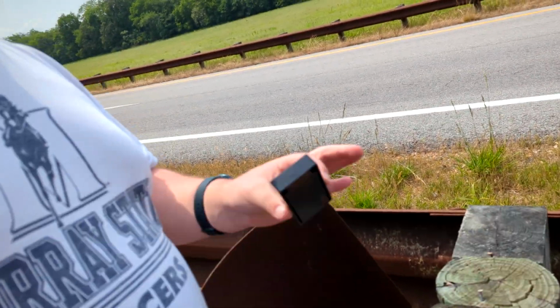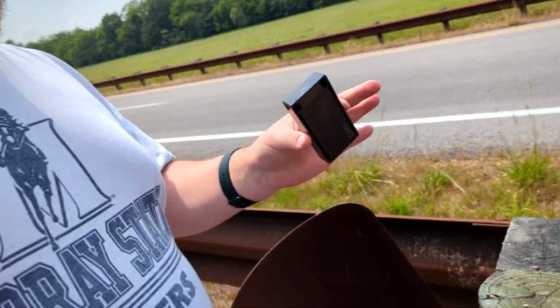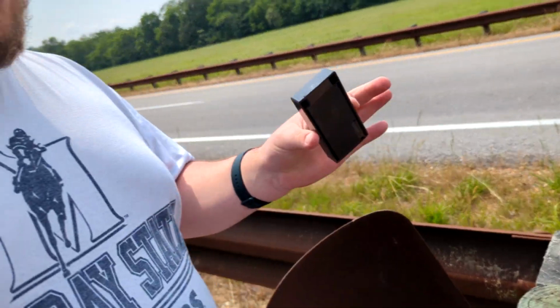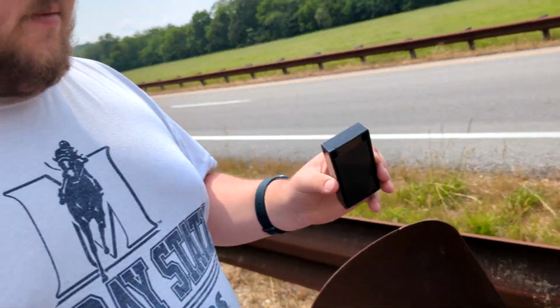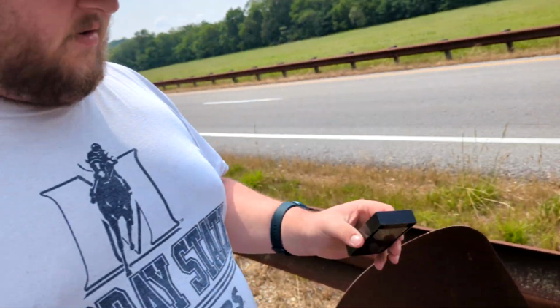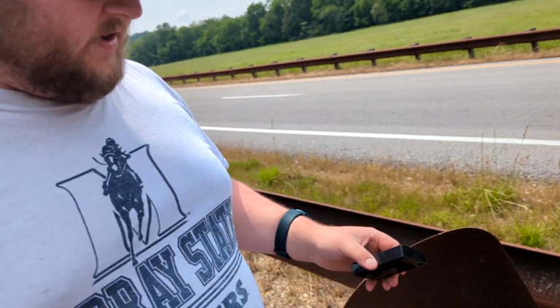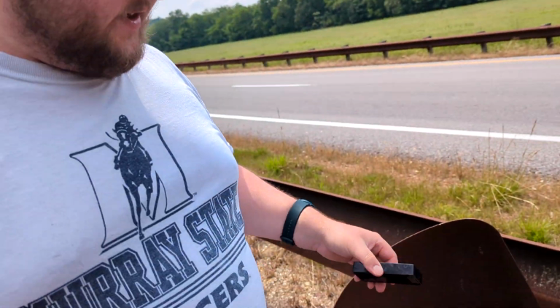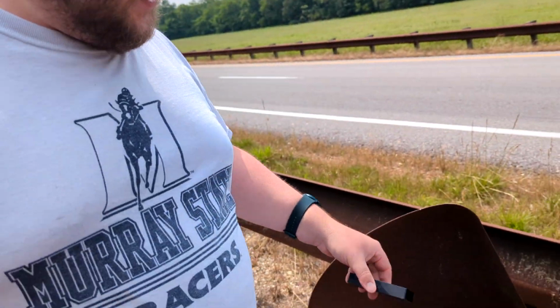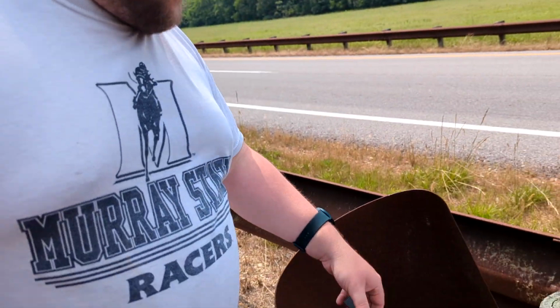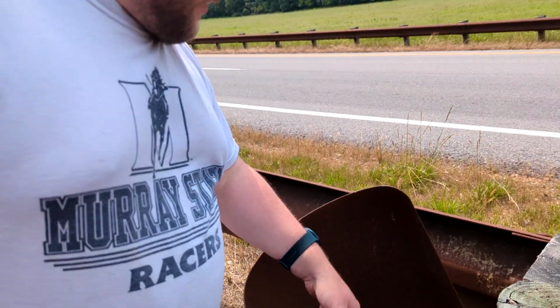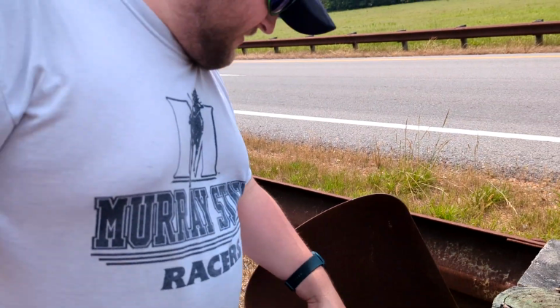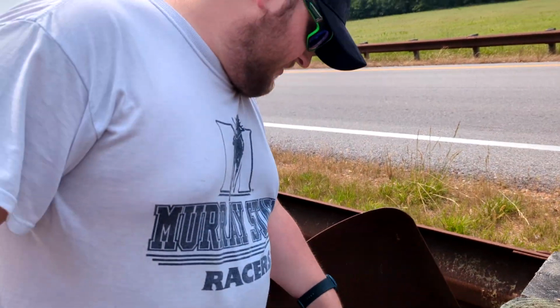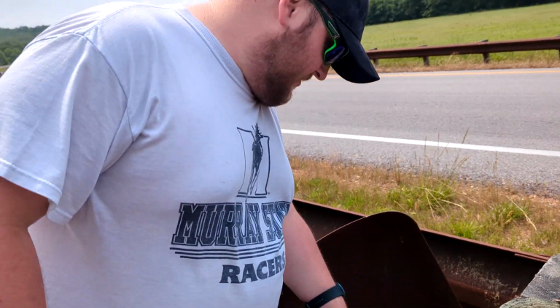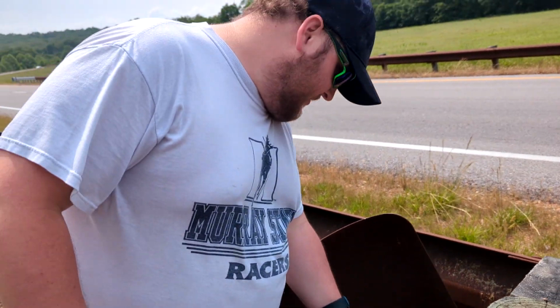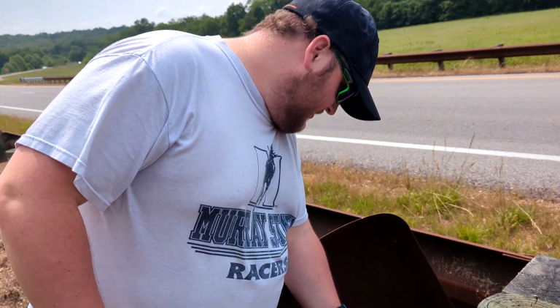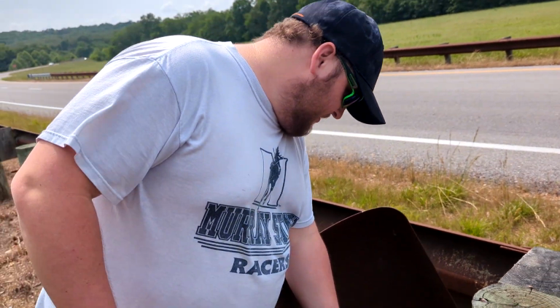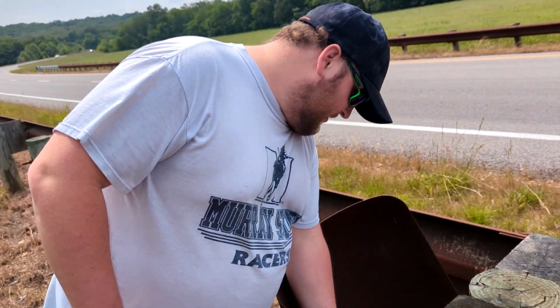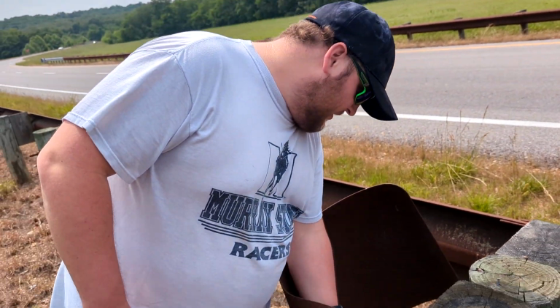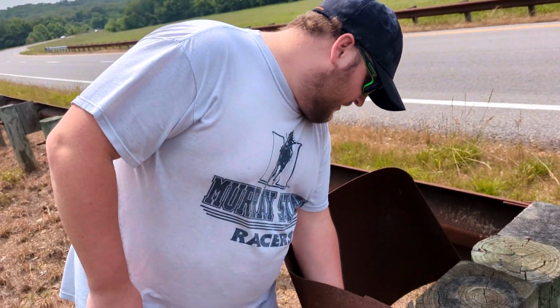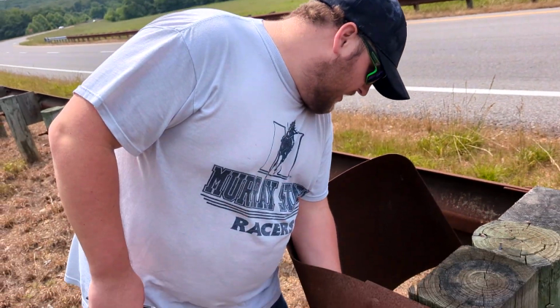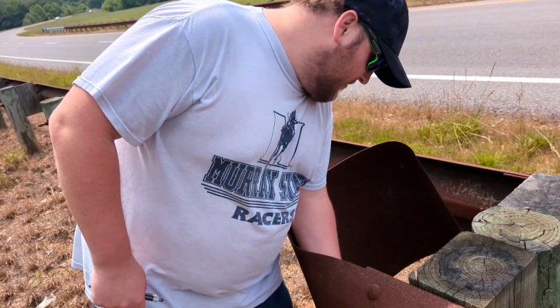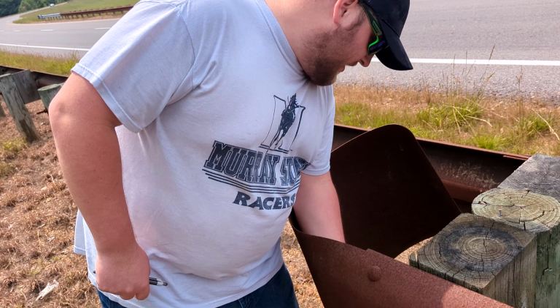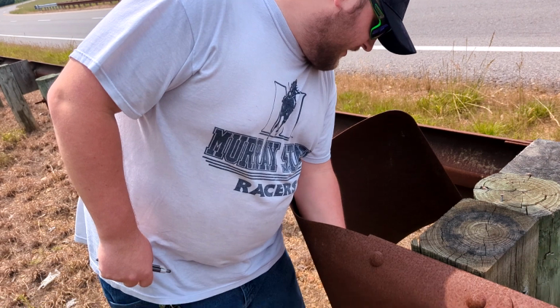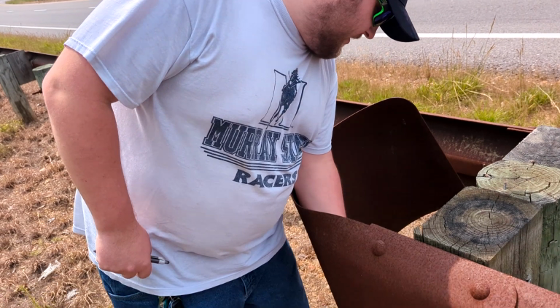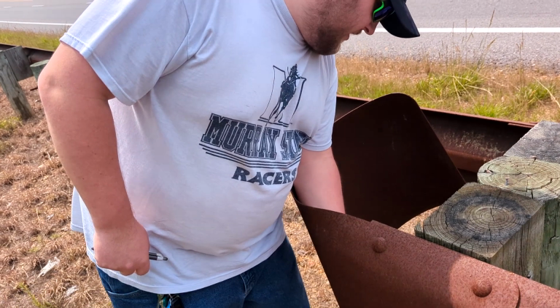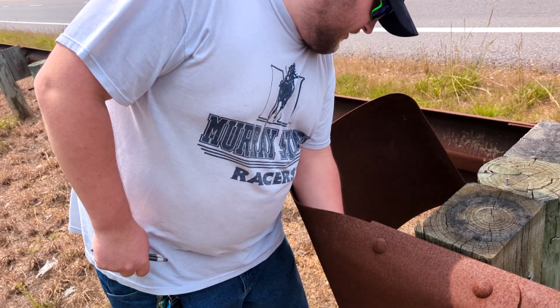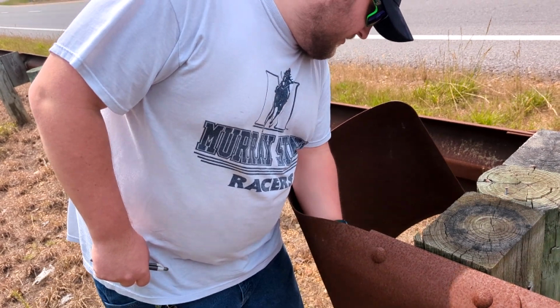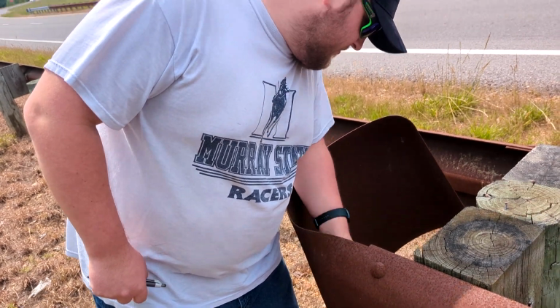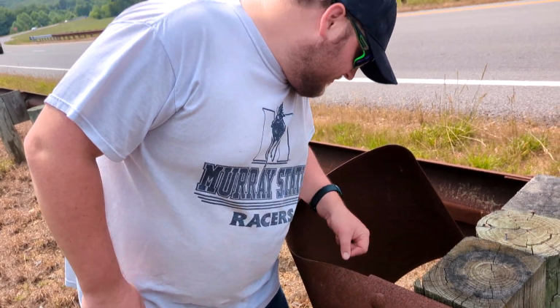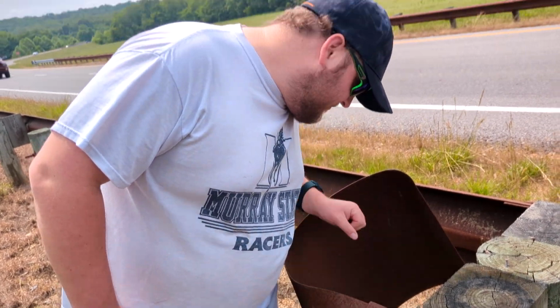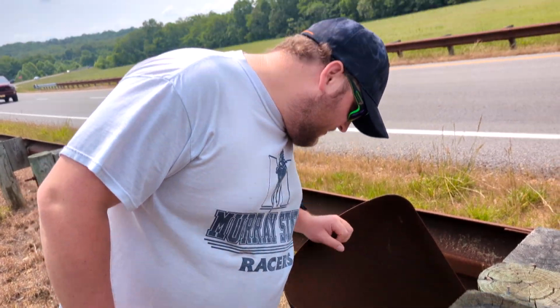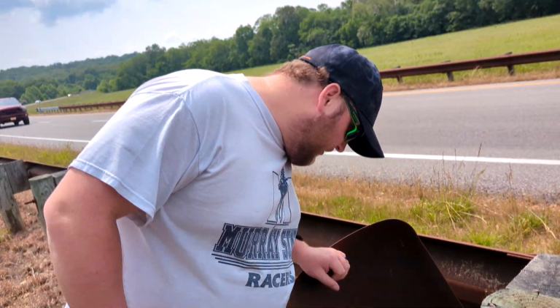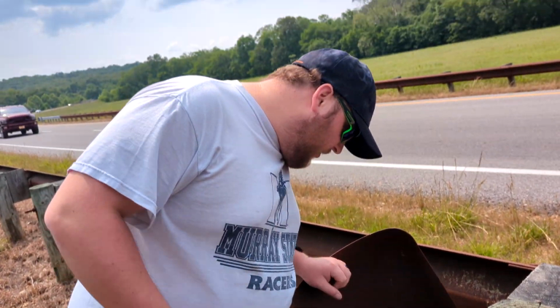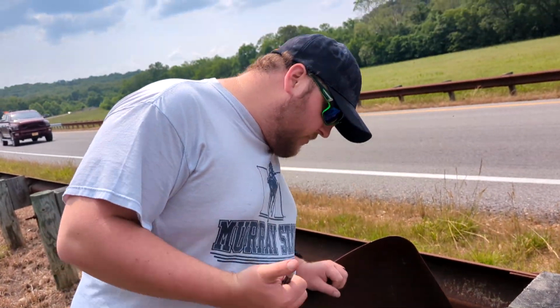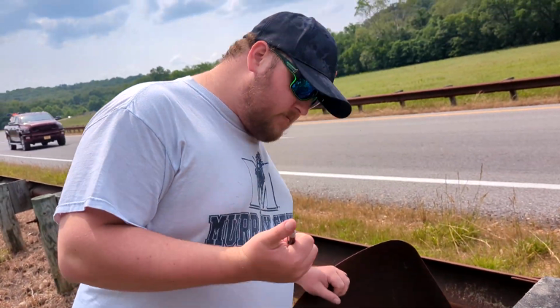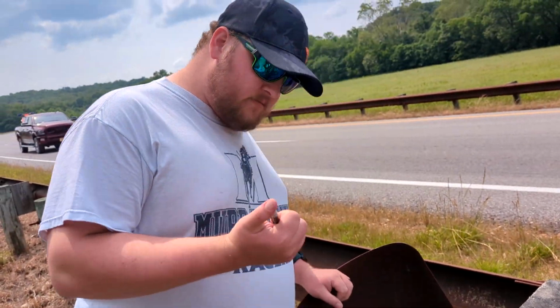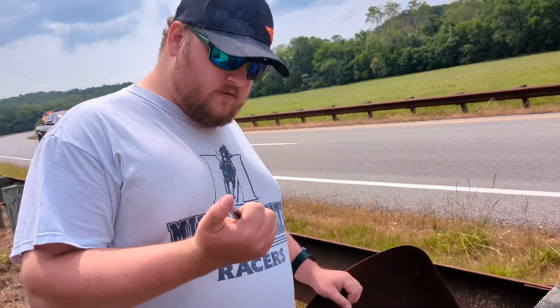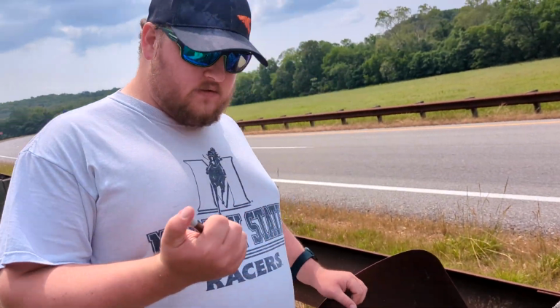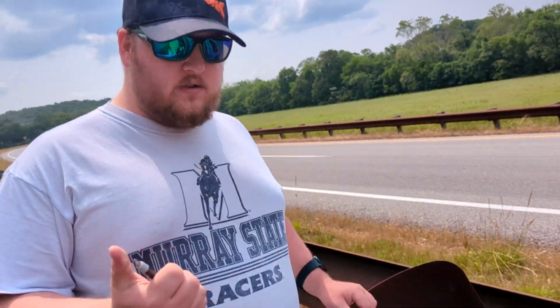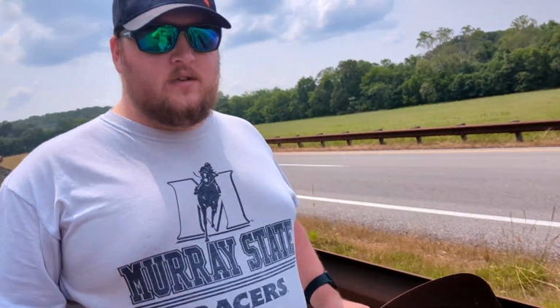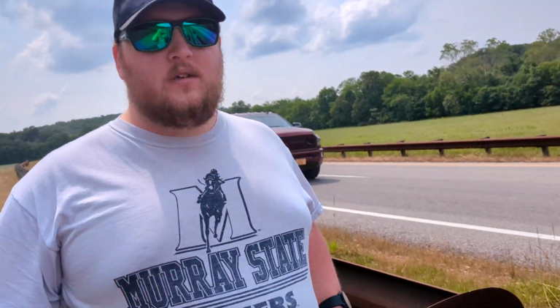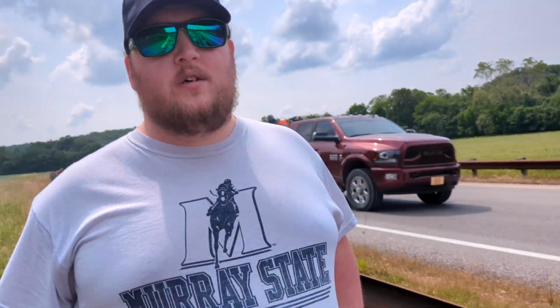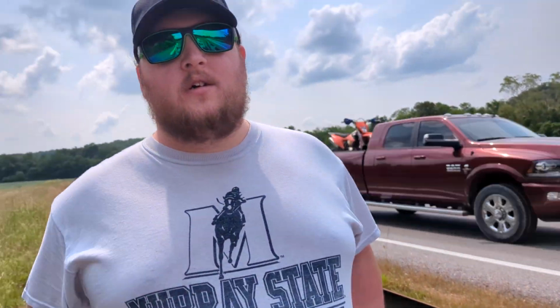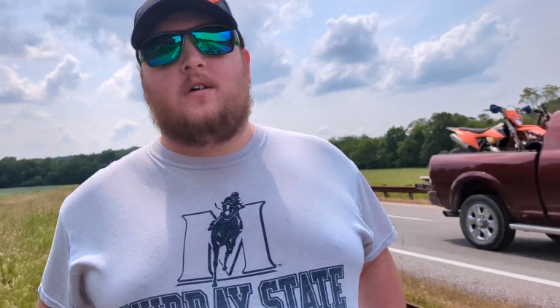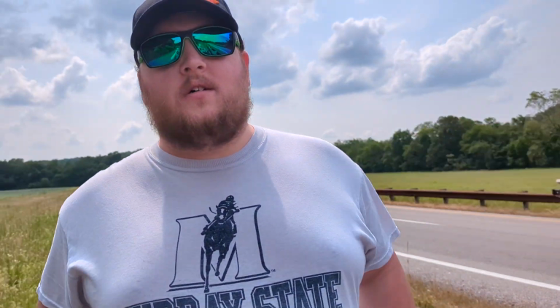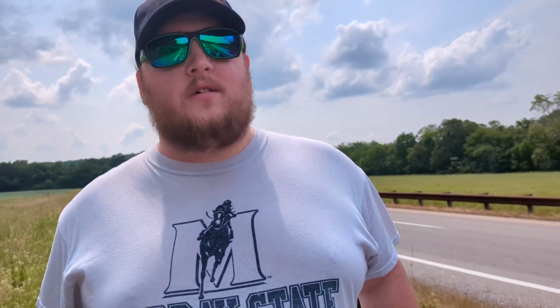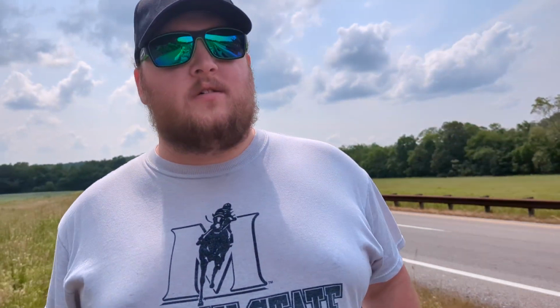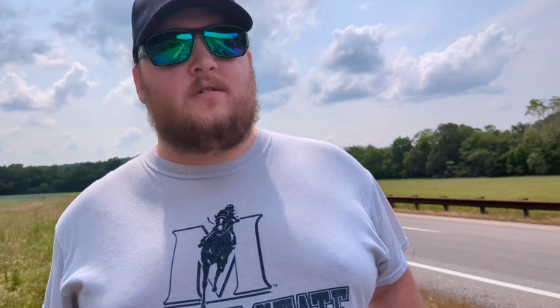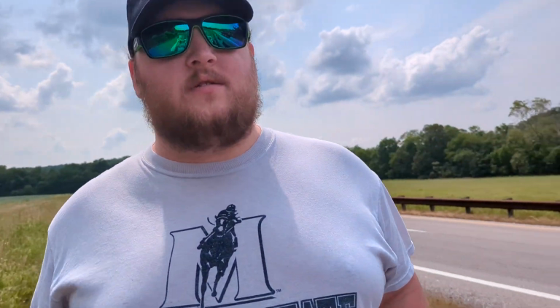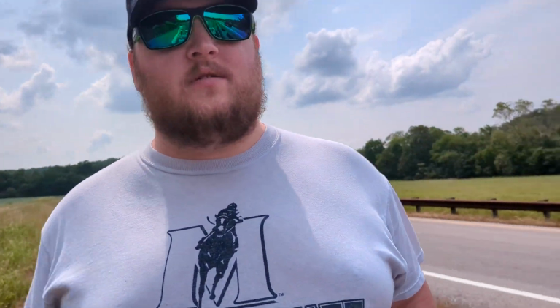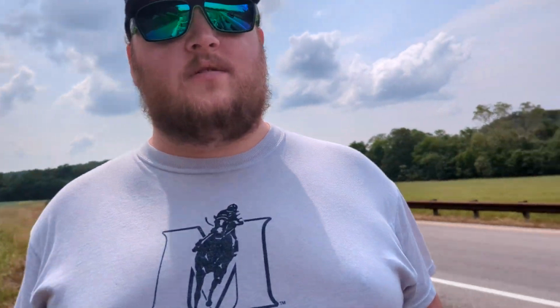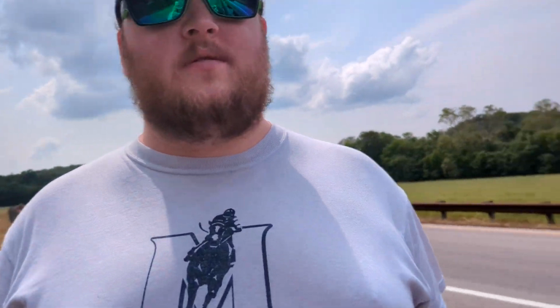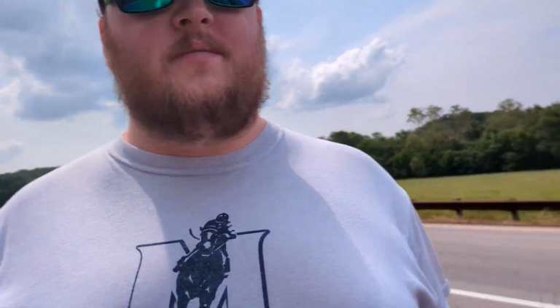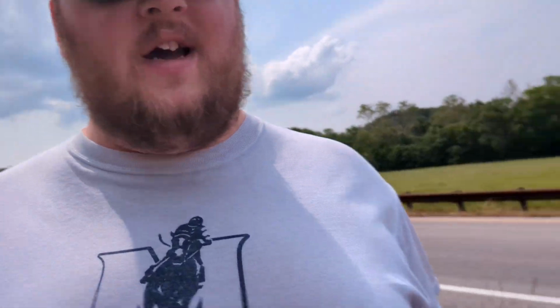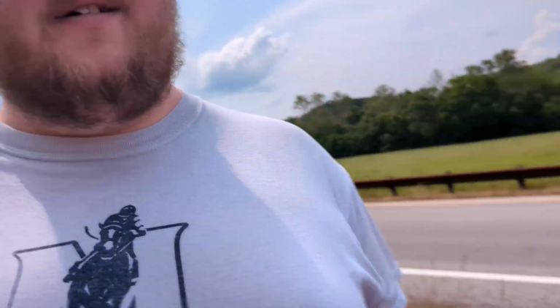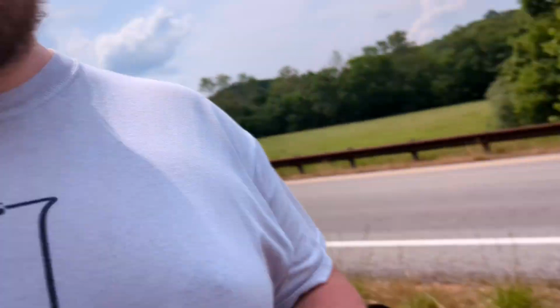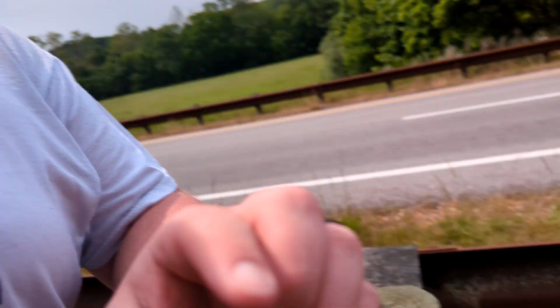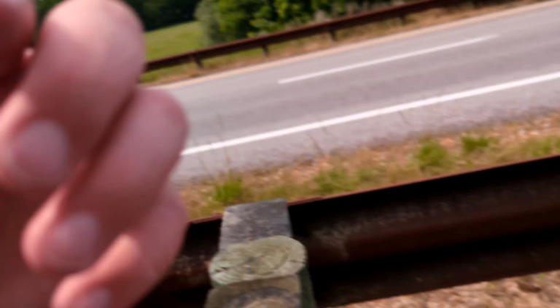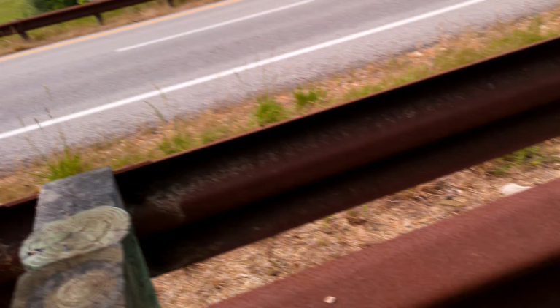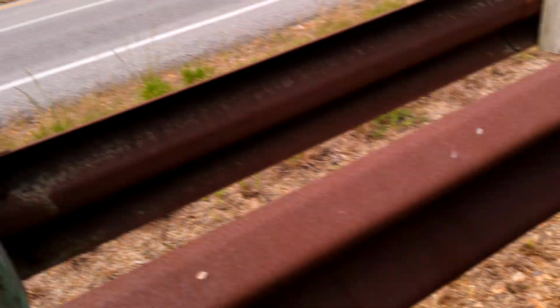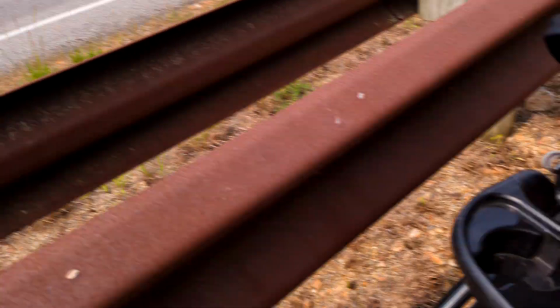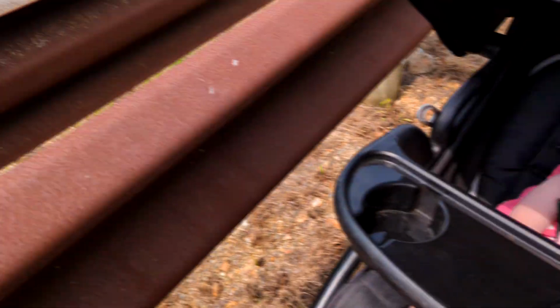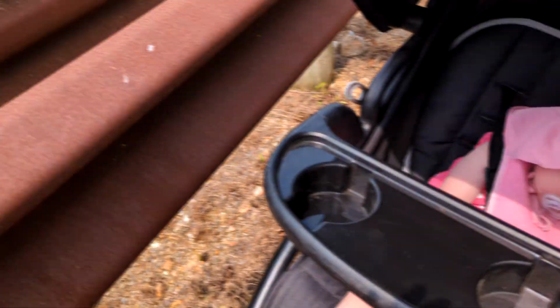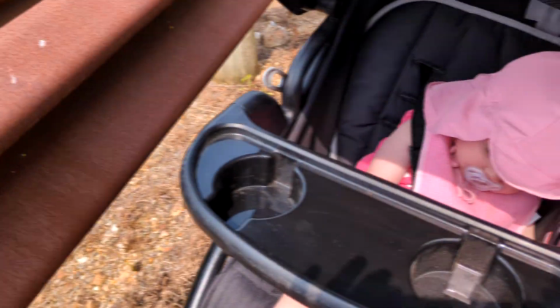Alright, gonna take that and get it back in there. Yeah, not too bad.